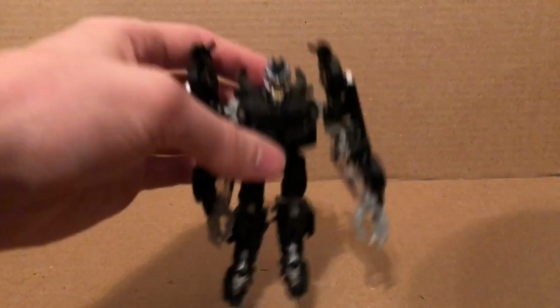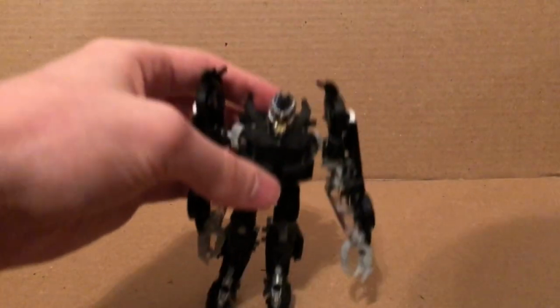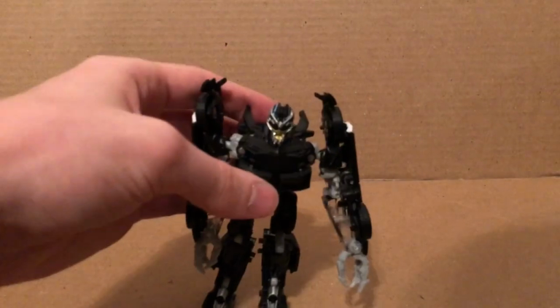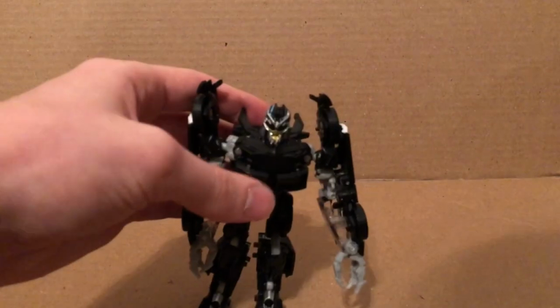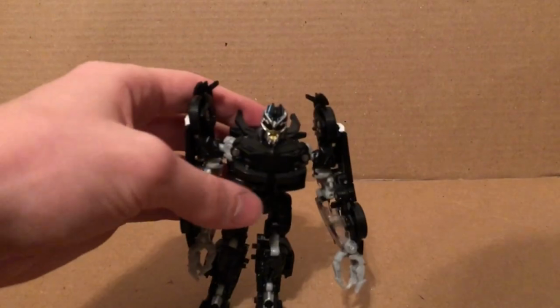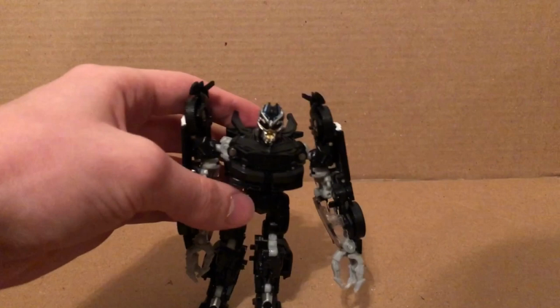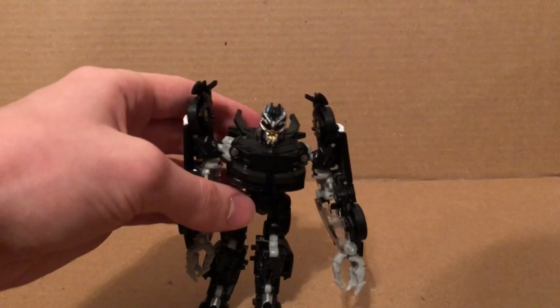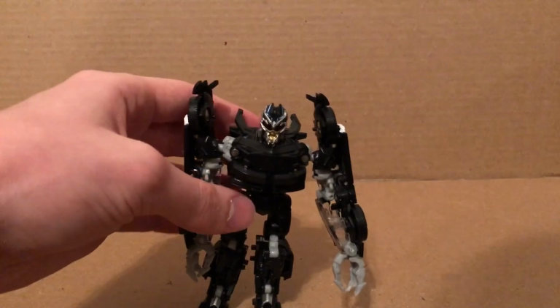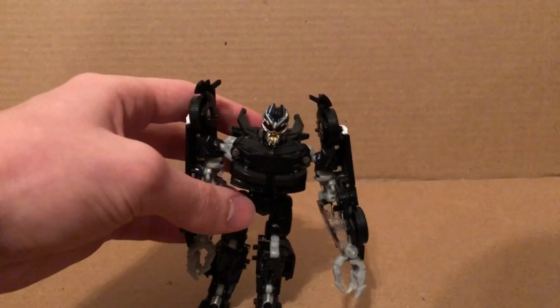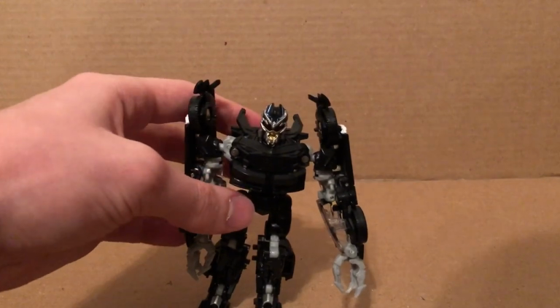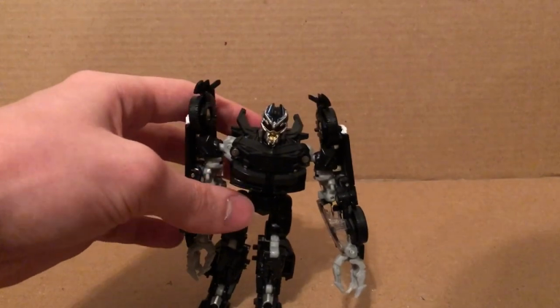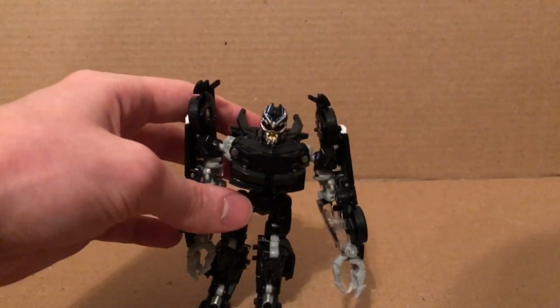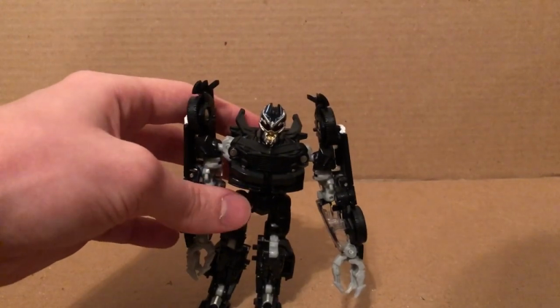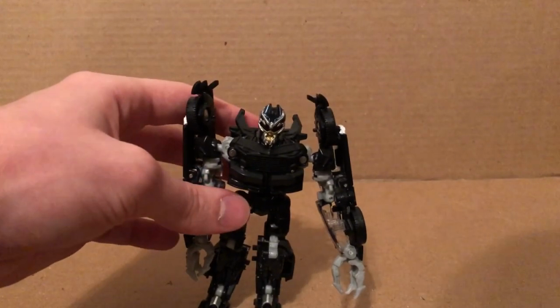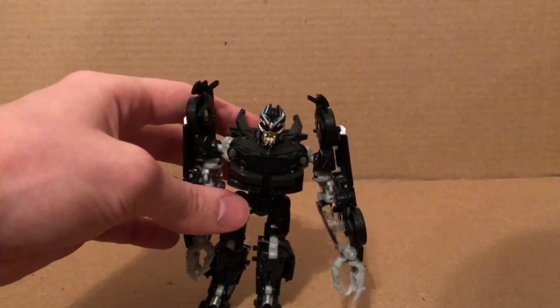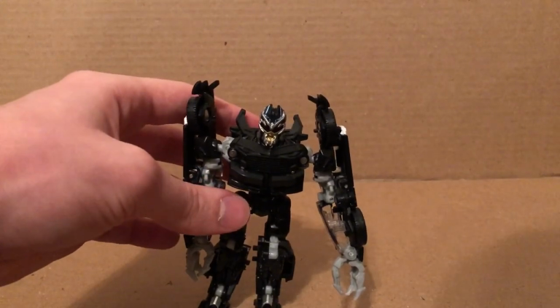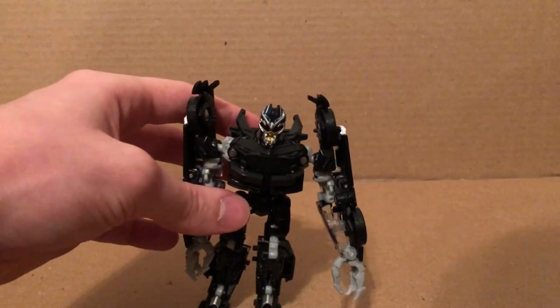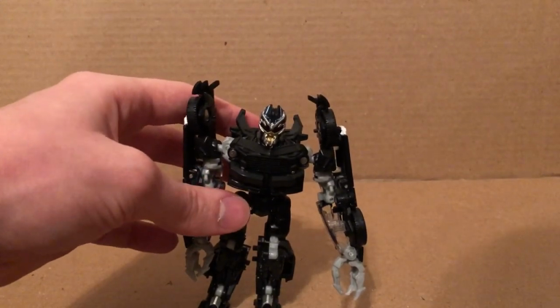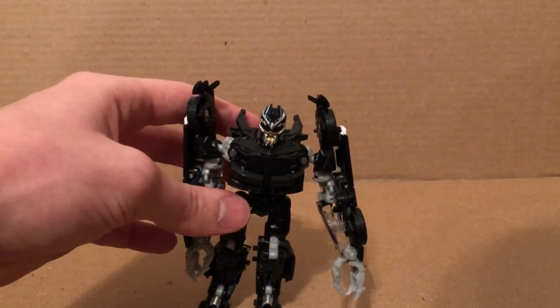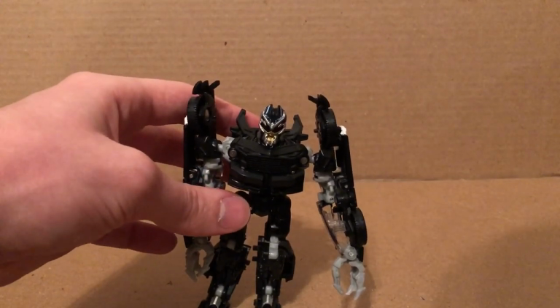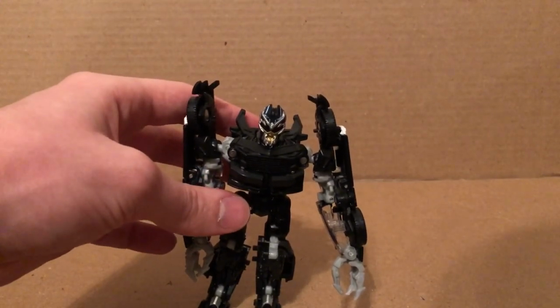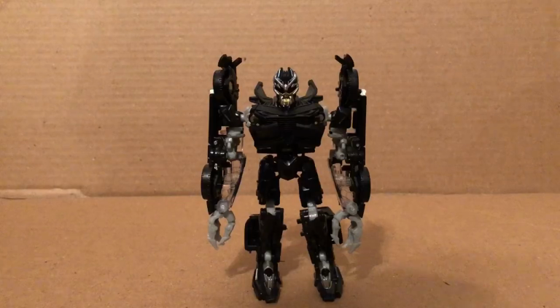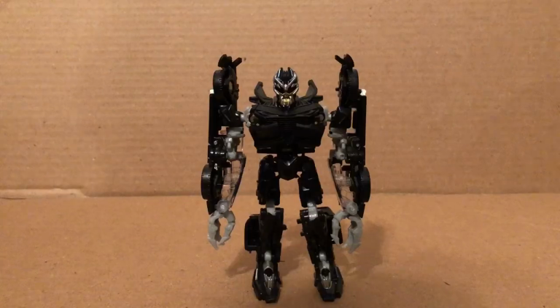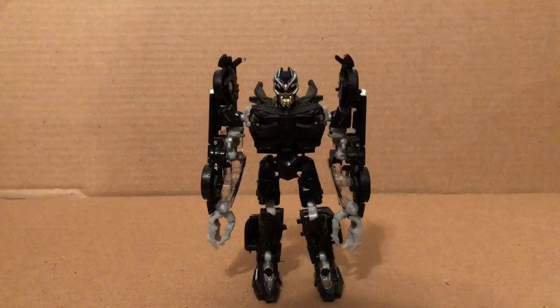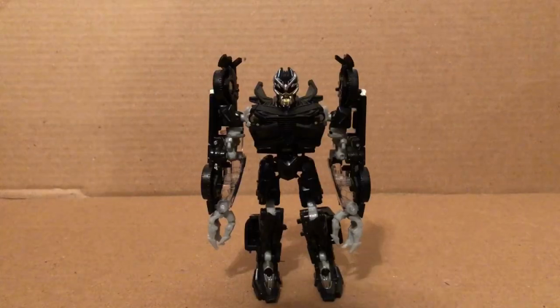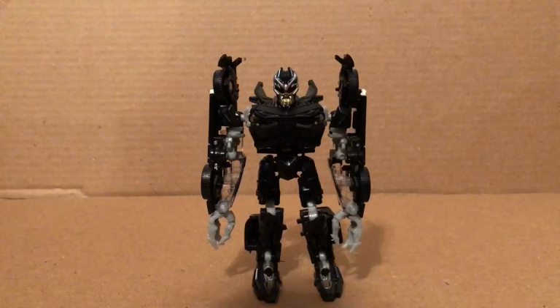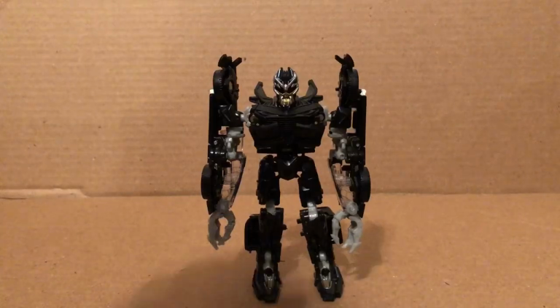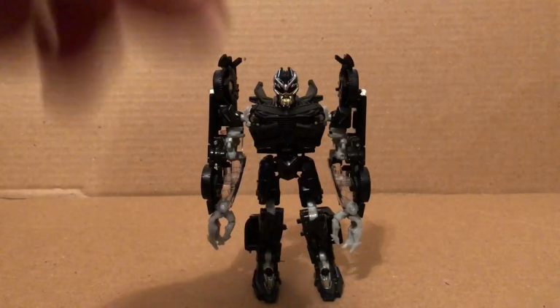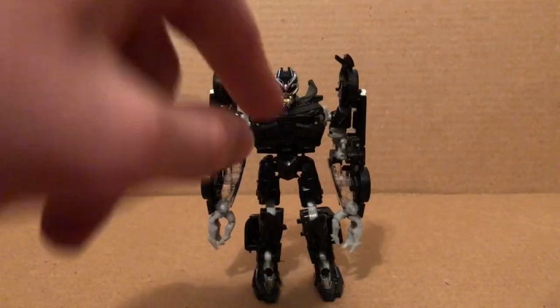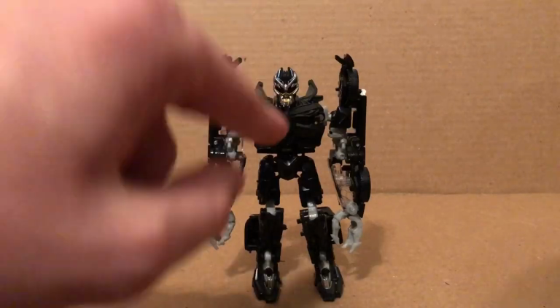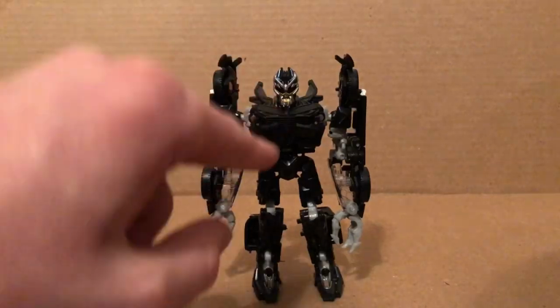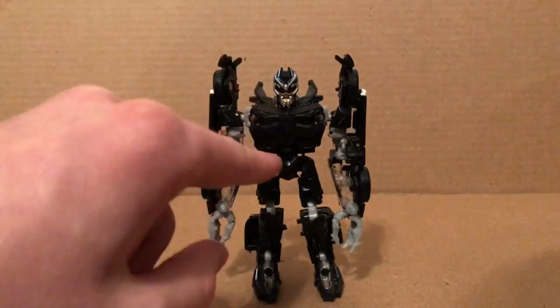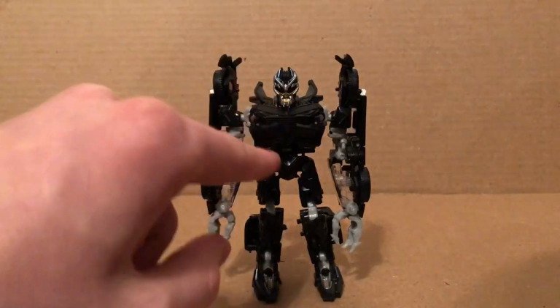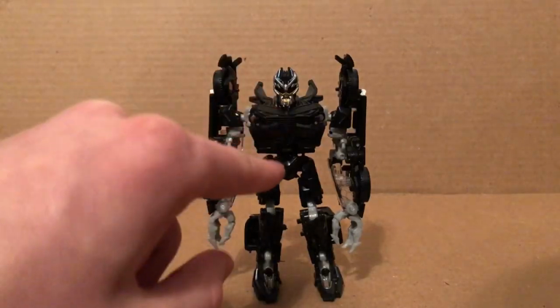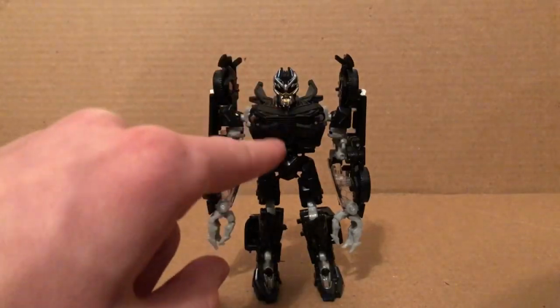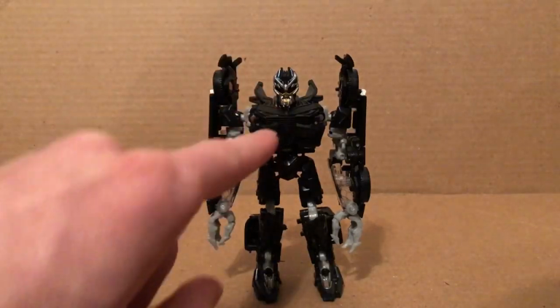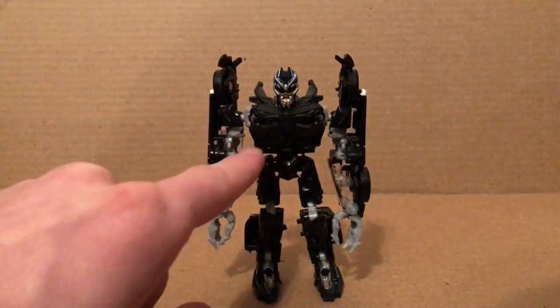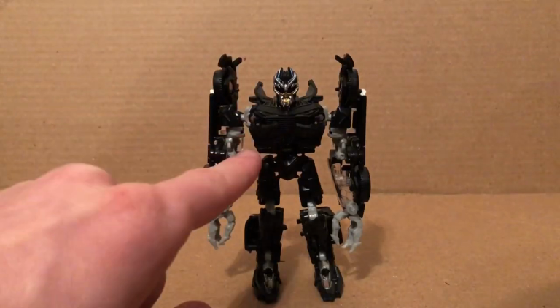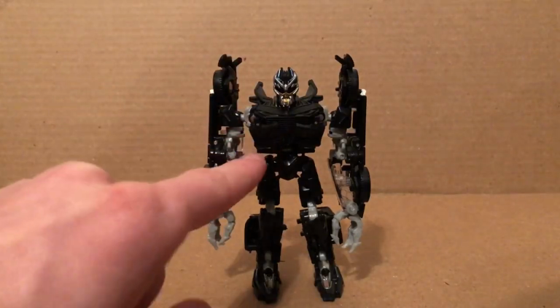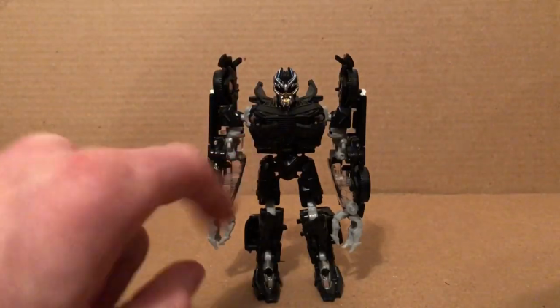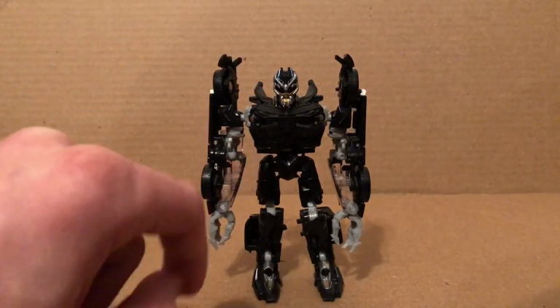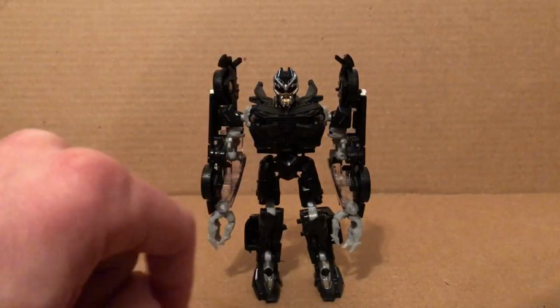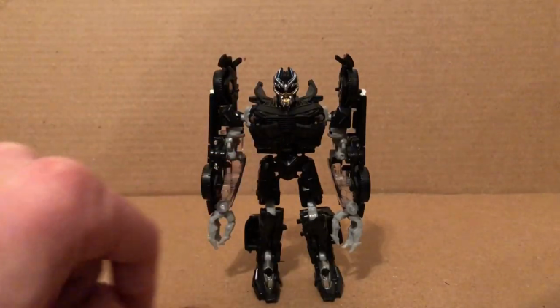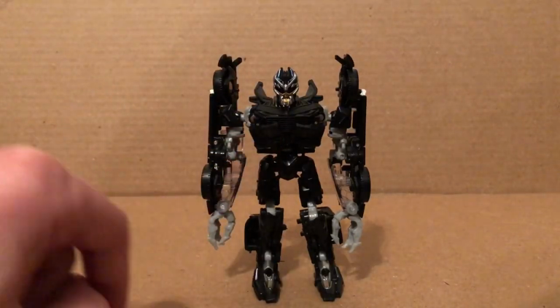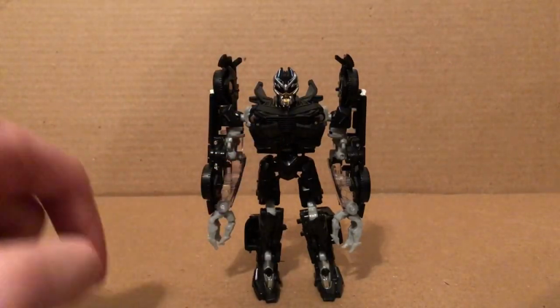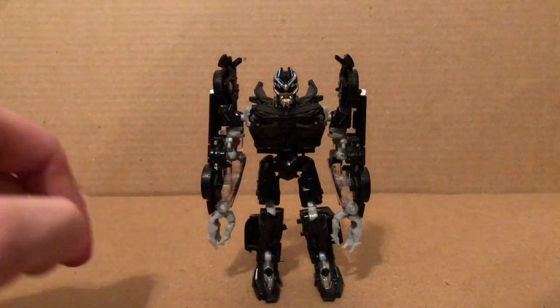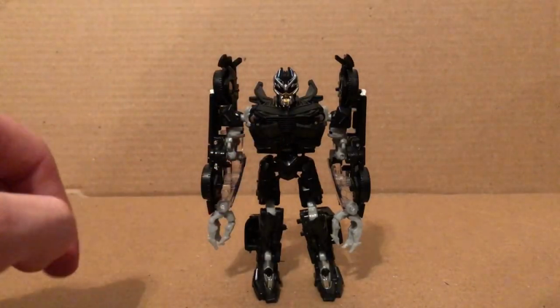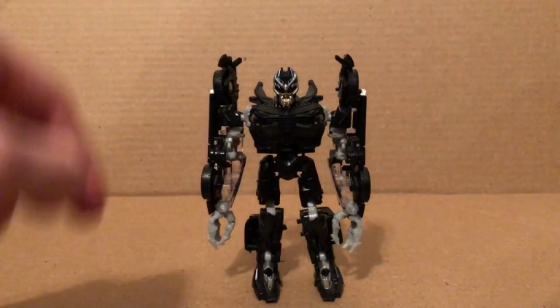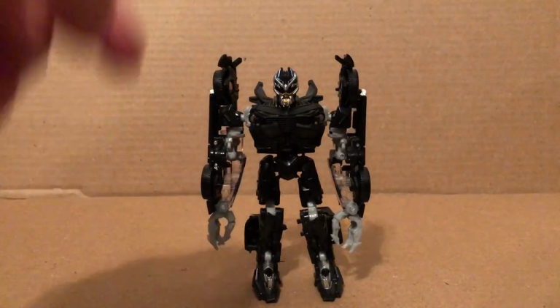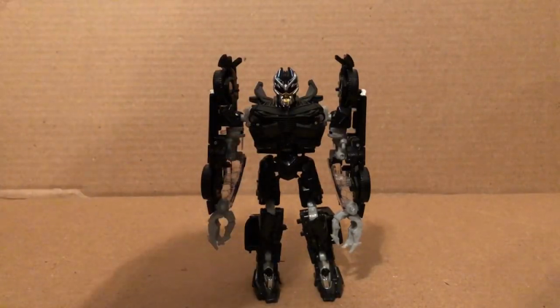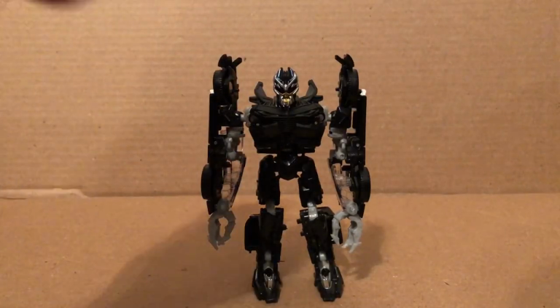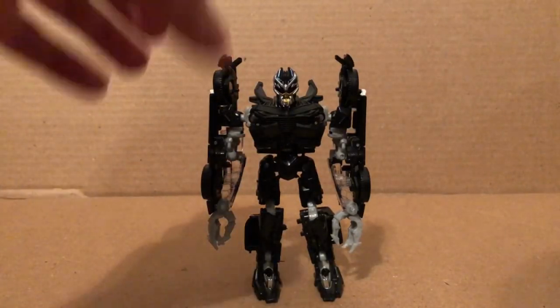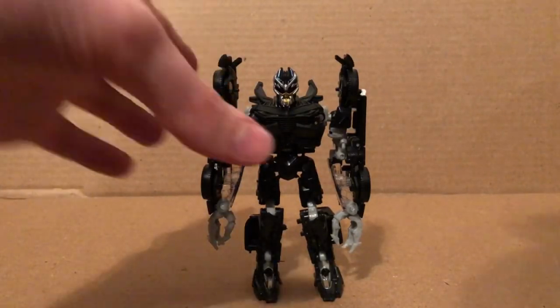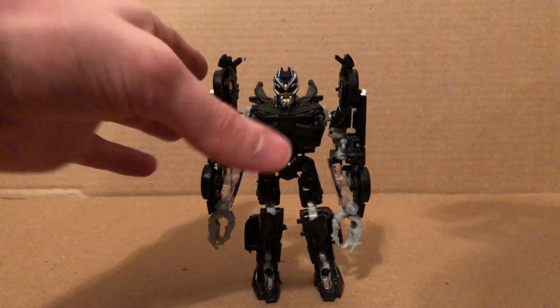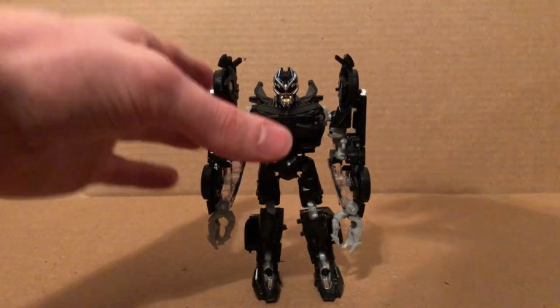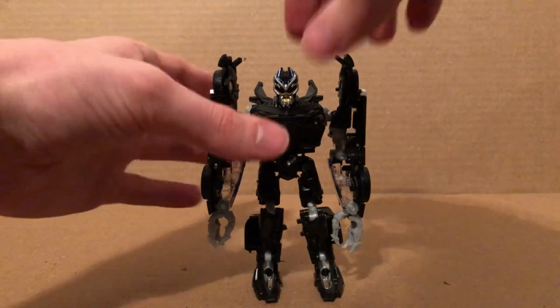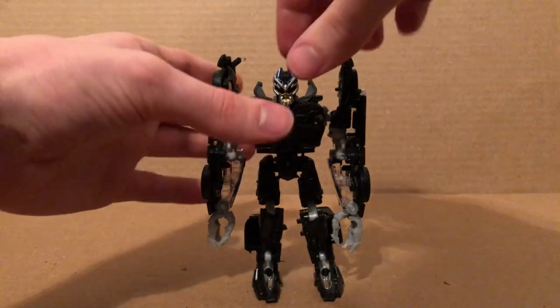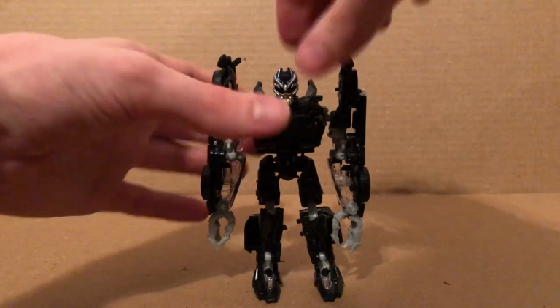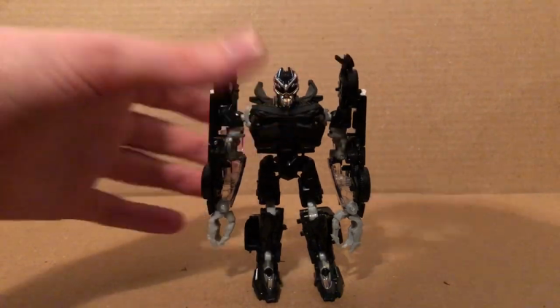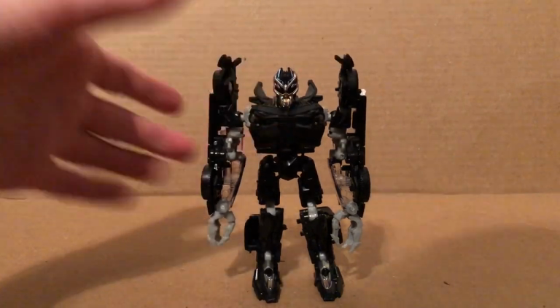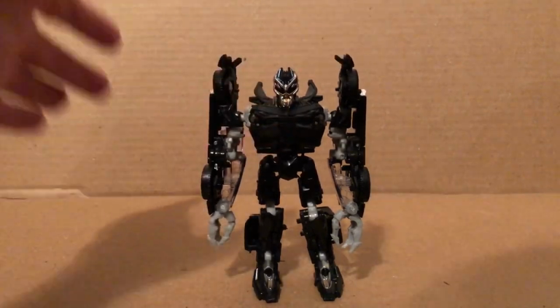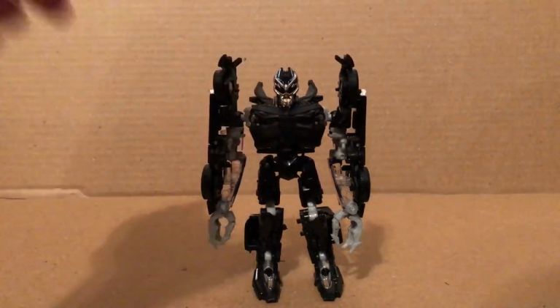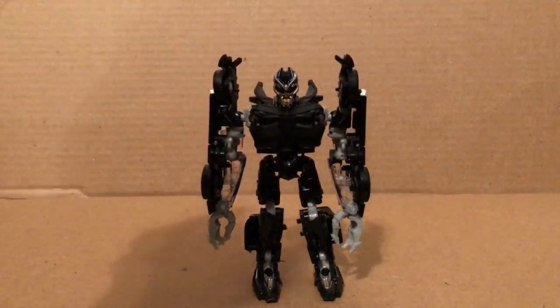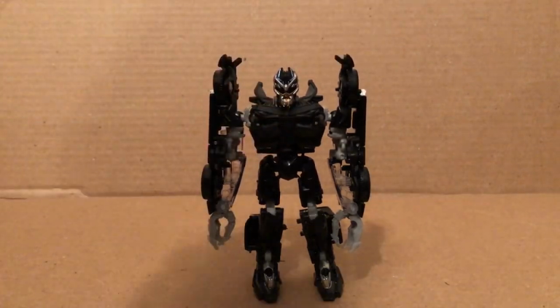I think we have Studio Series Barricade in his robot mode. It turns out you want to push those pieces up like so, and then you've got him properly transformed.